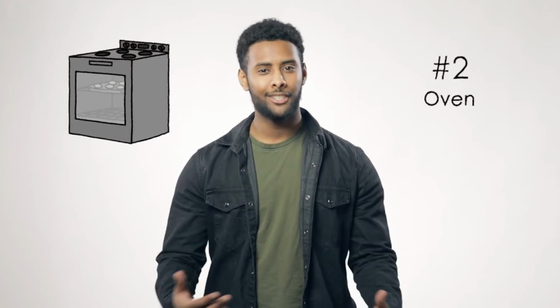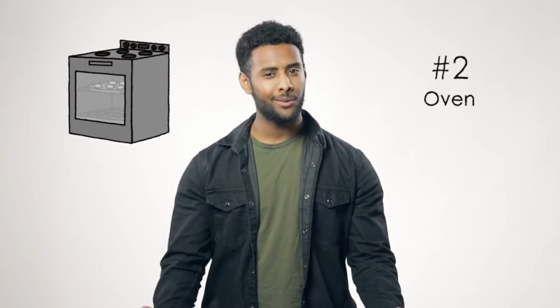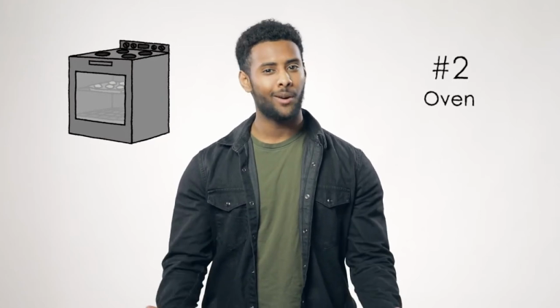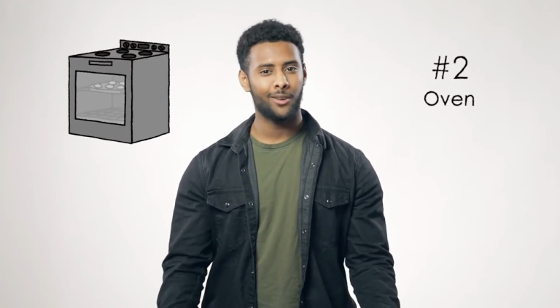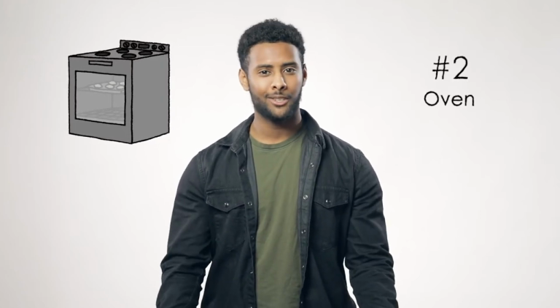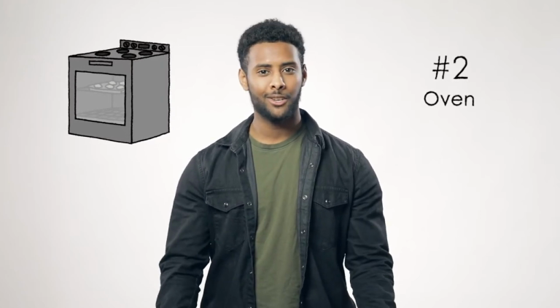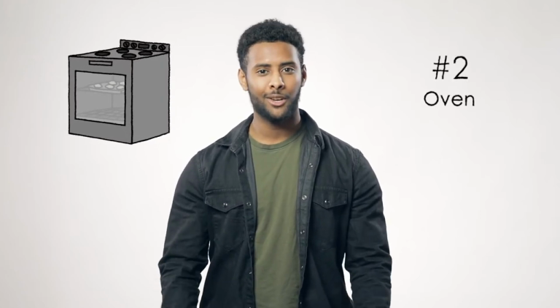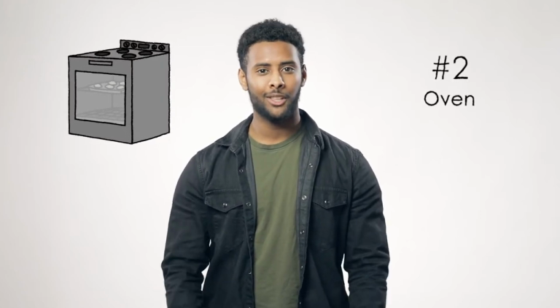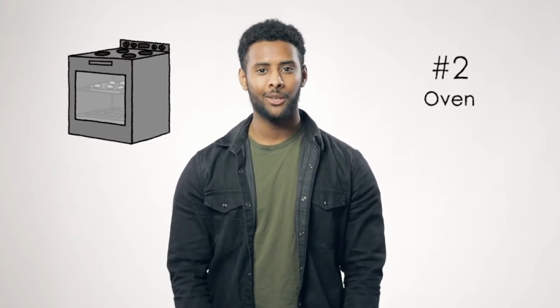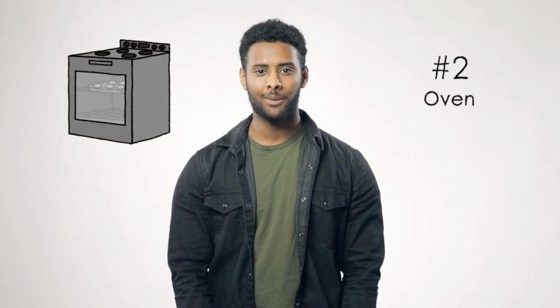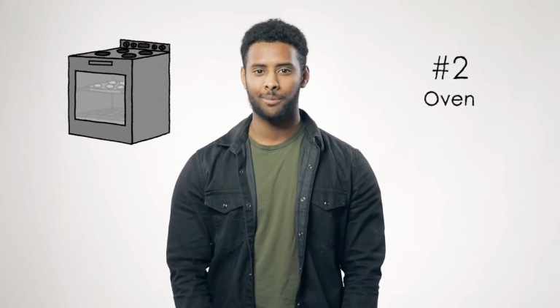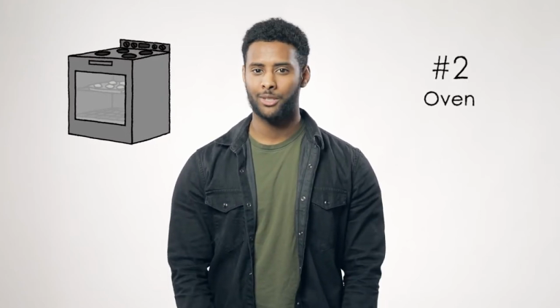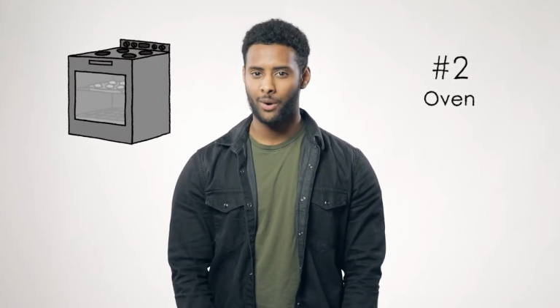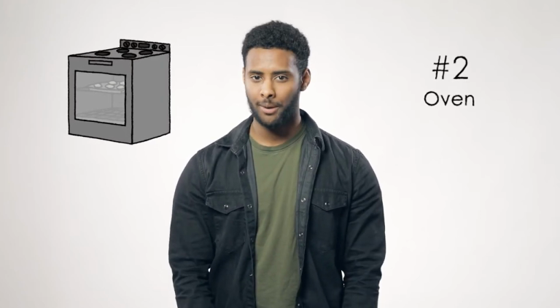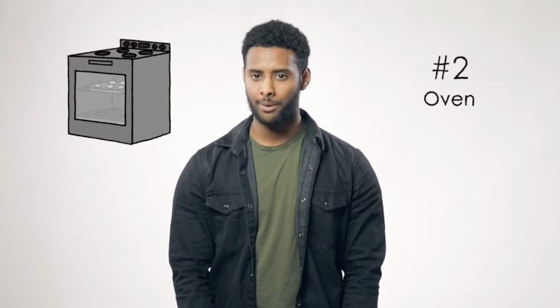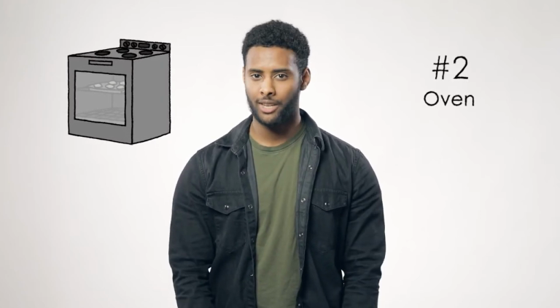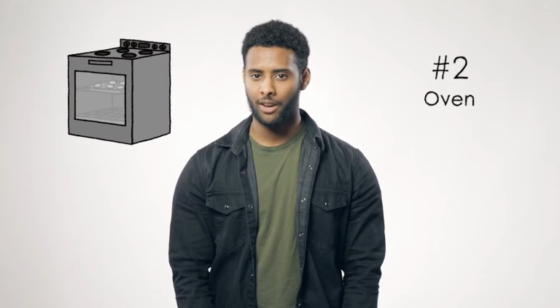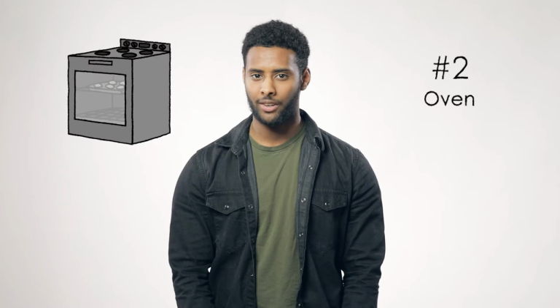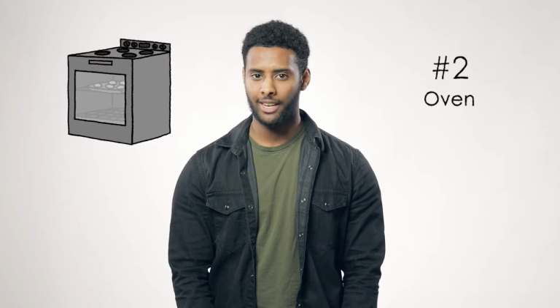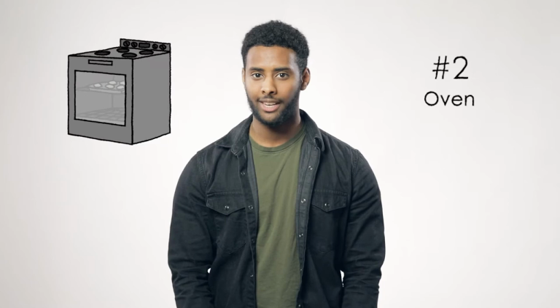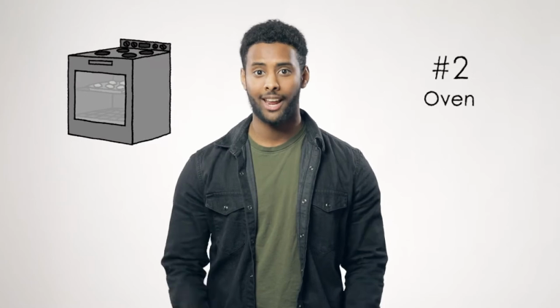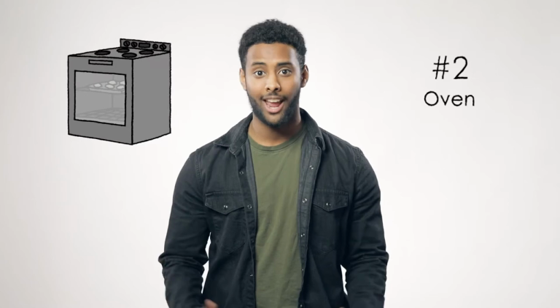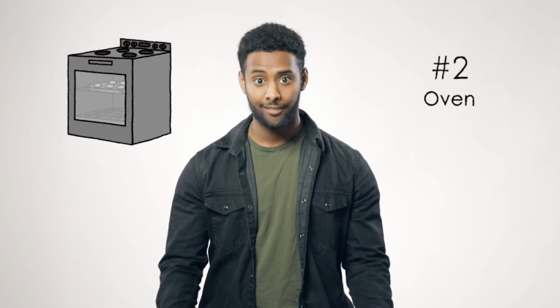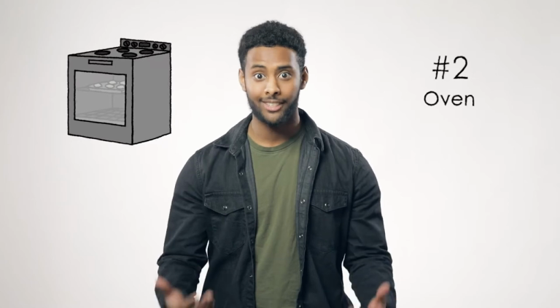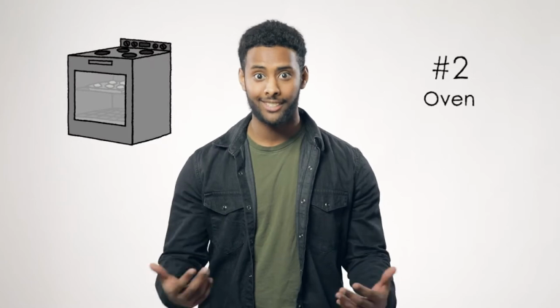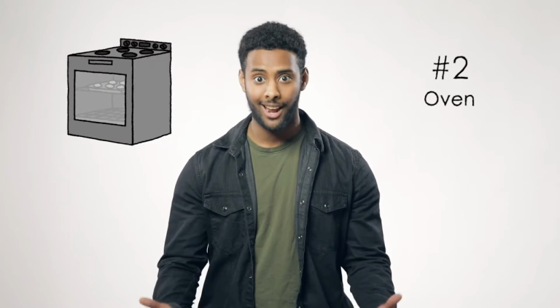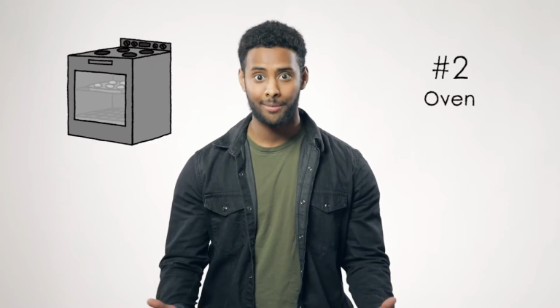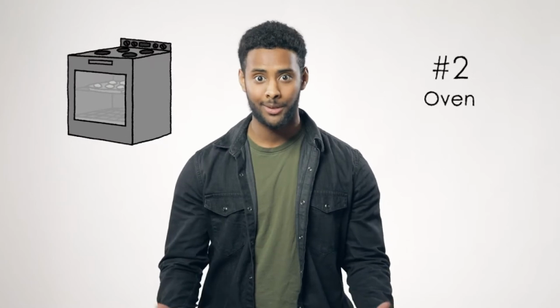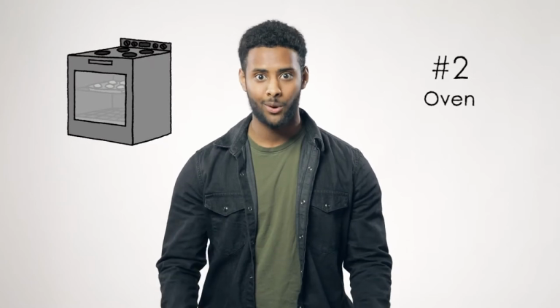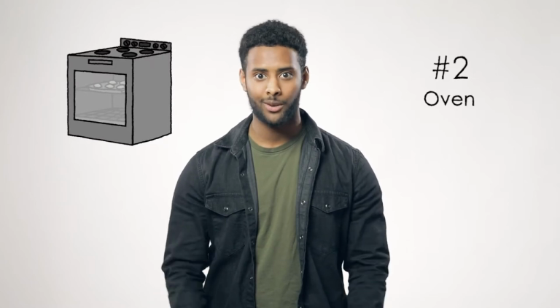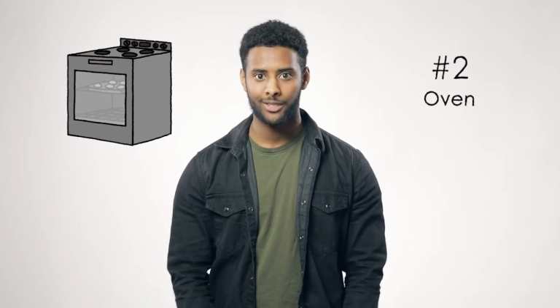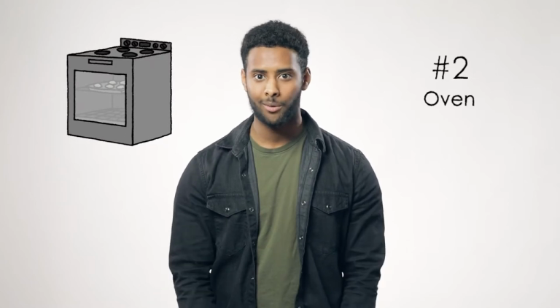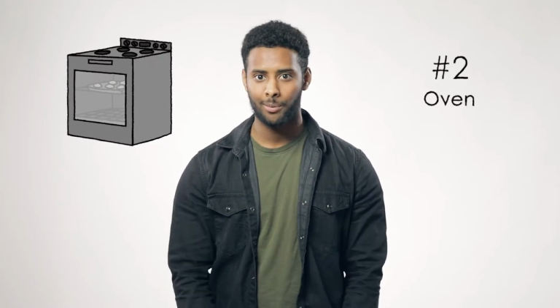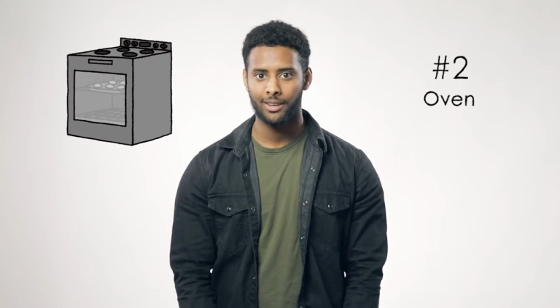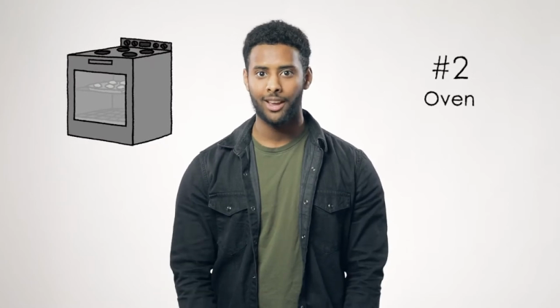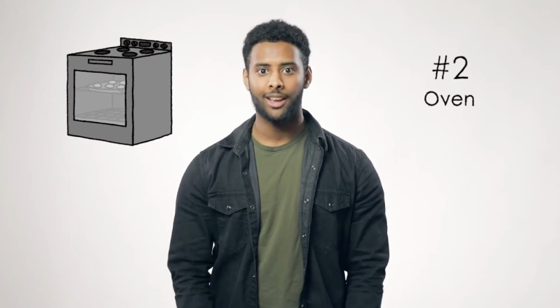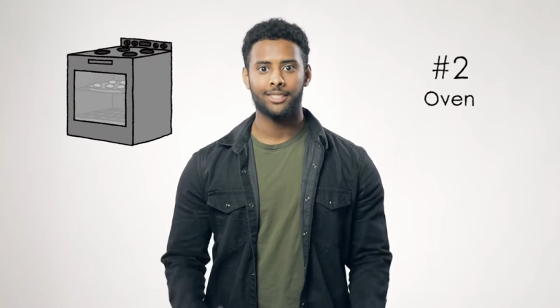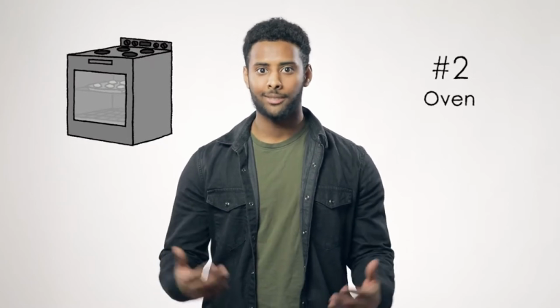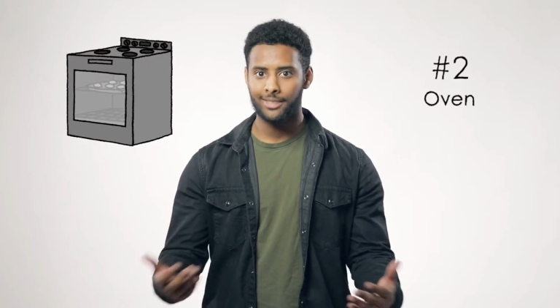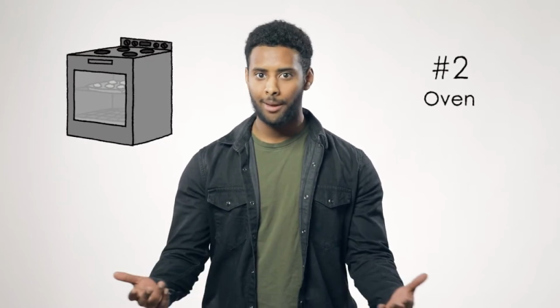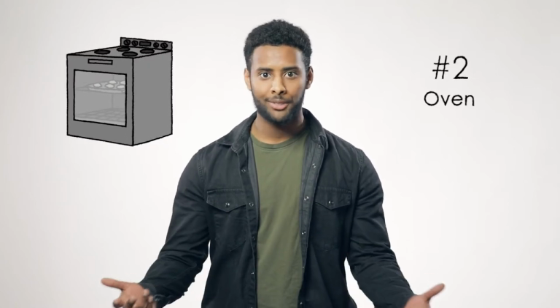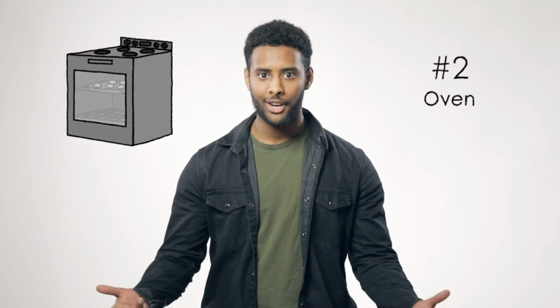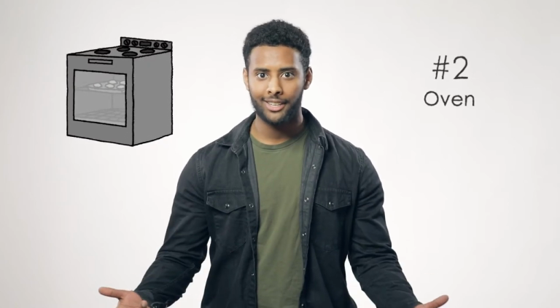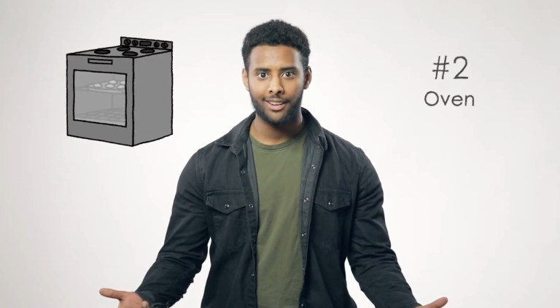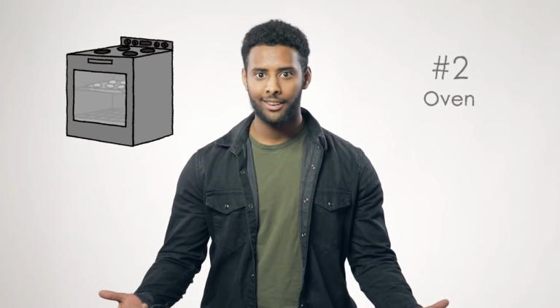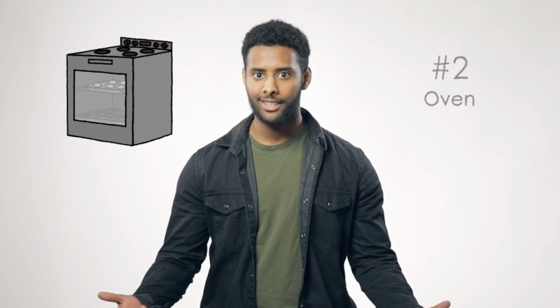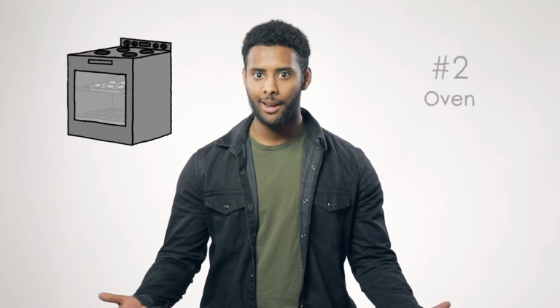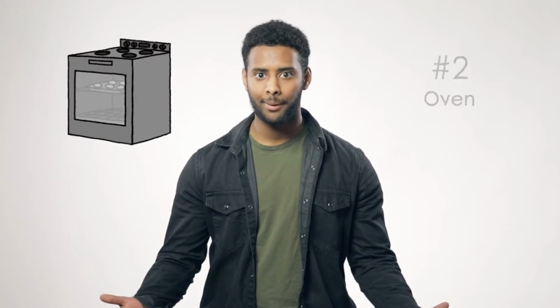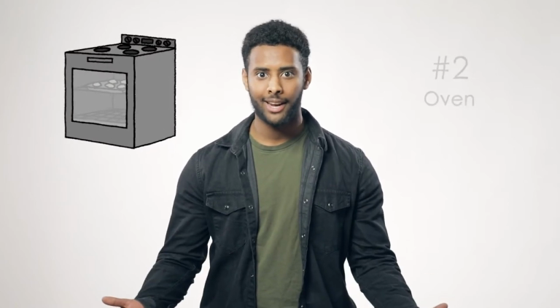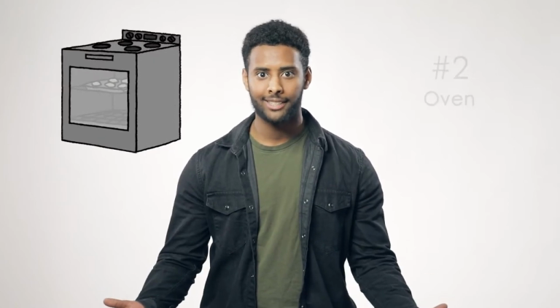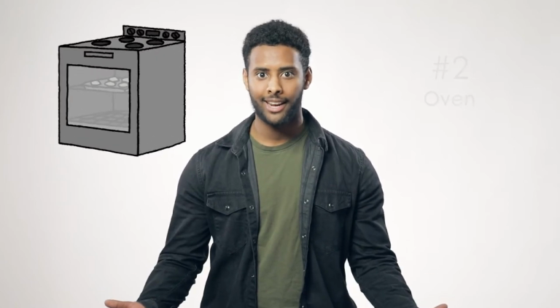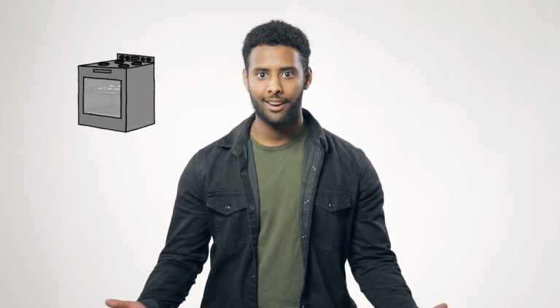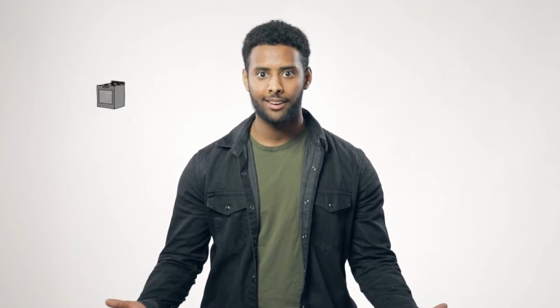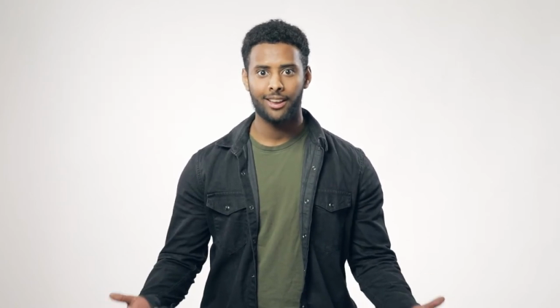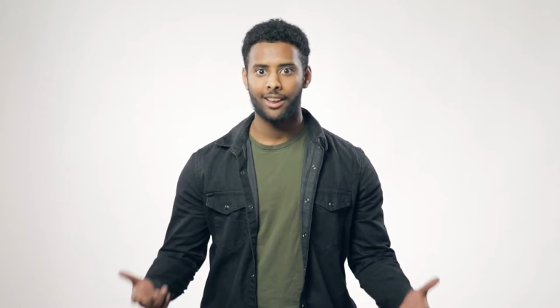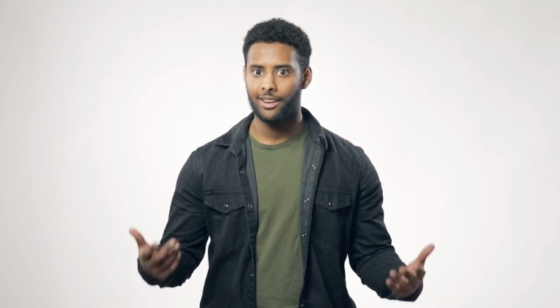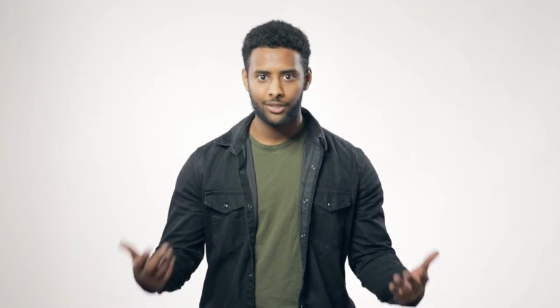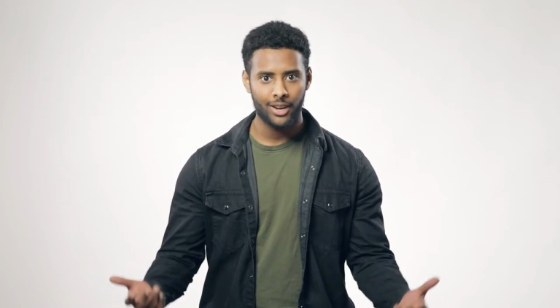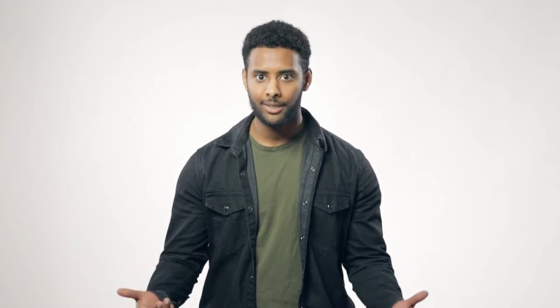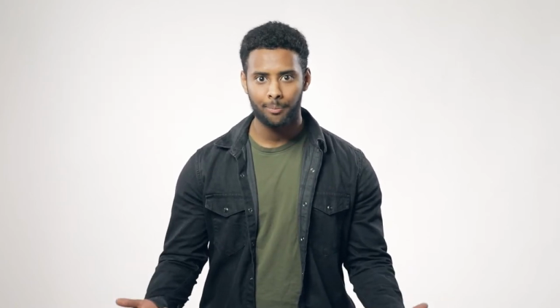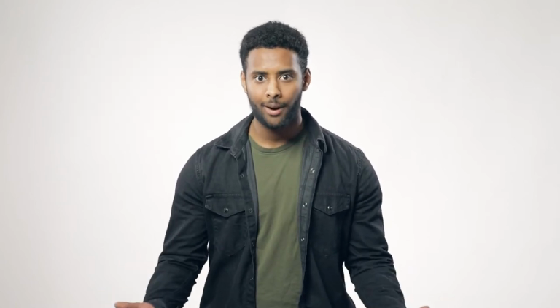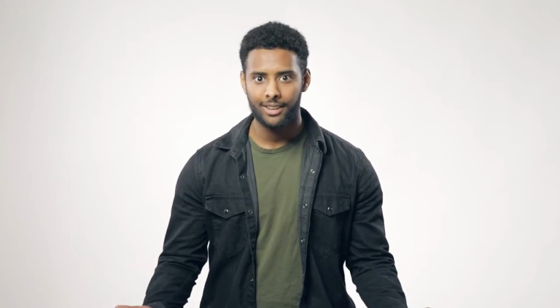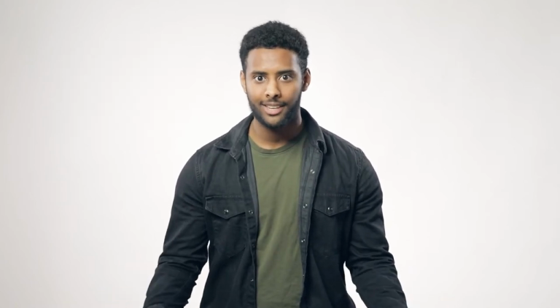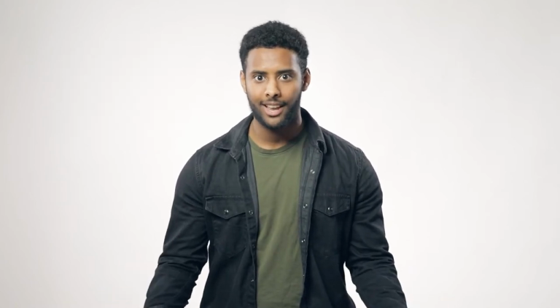Did you also know you lose up to 20% of your heat every time the door is opened? So stop checking on your cupcakes, Karen, and trust the process.